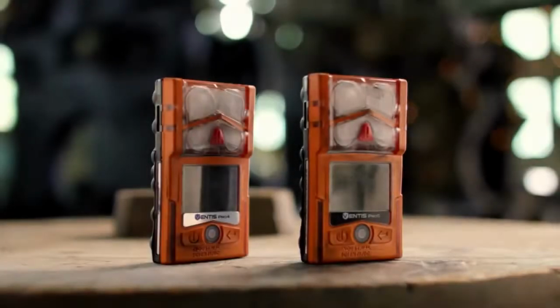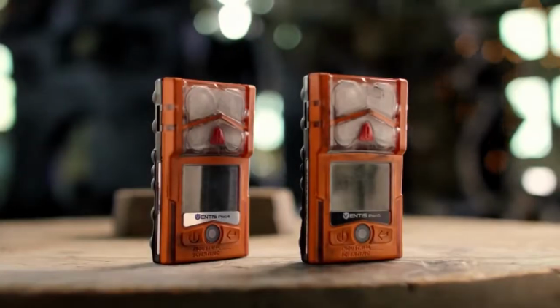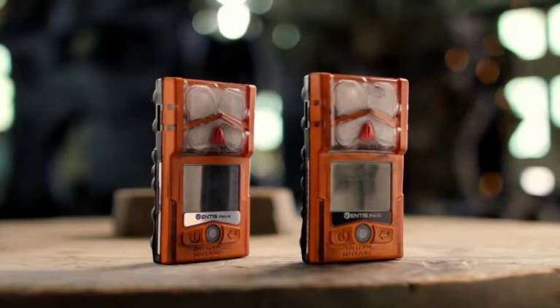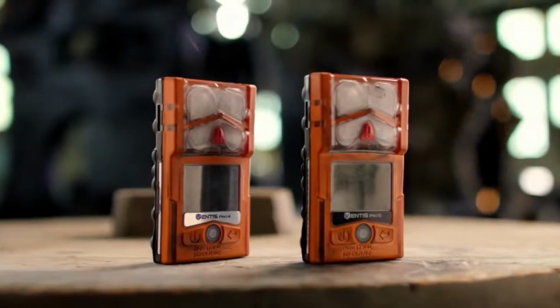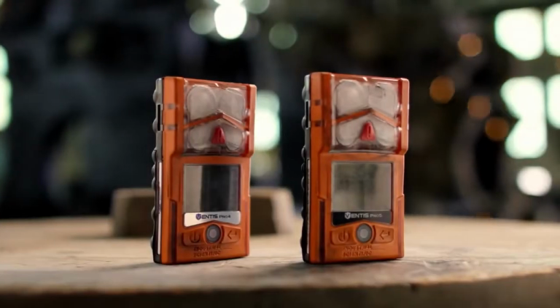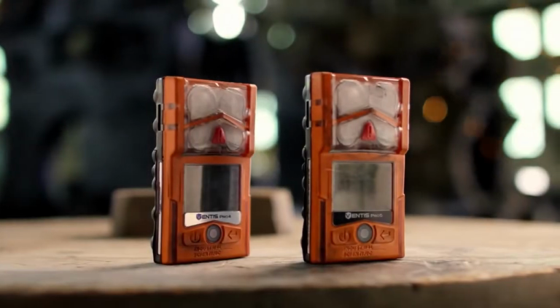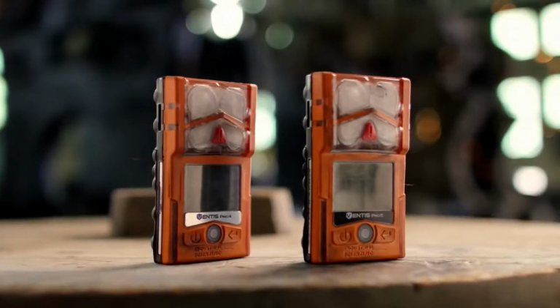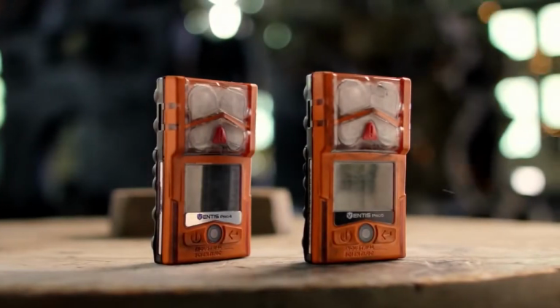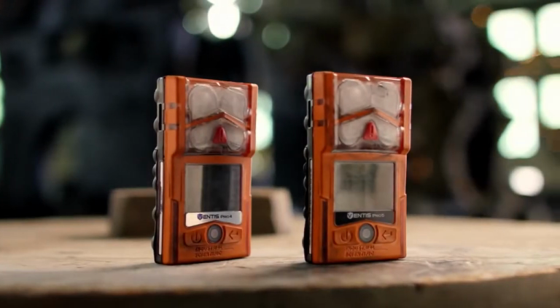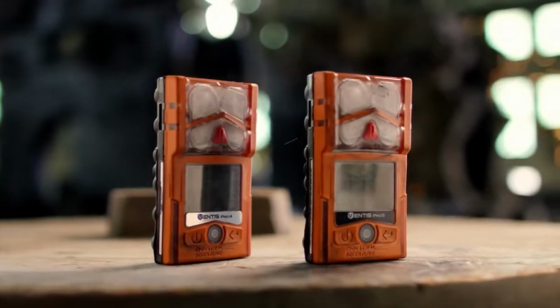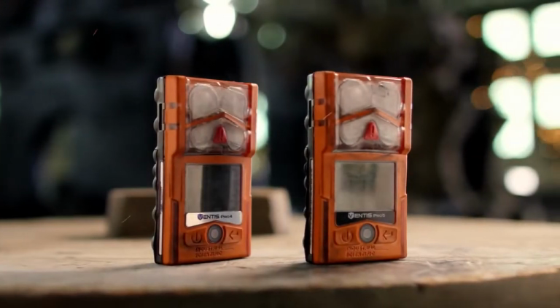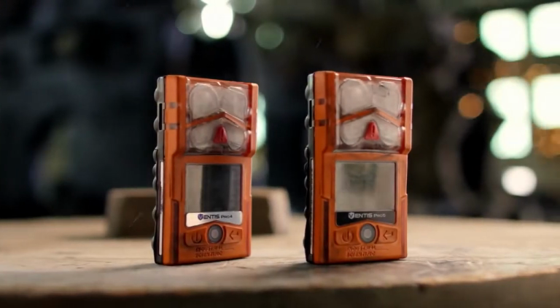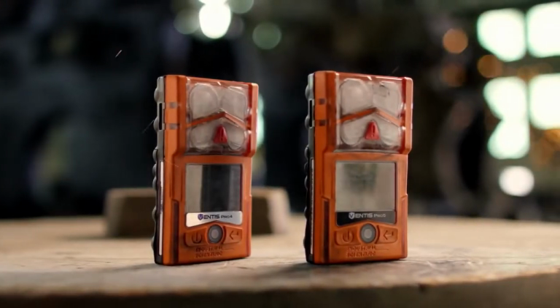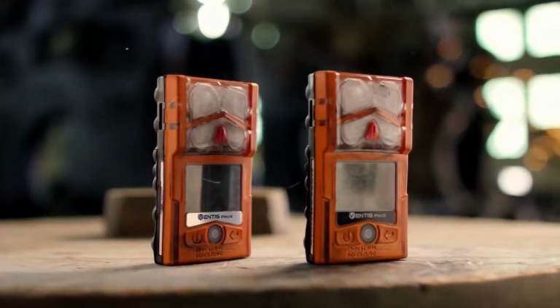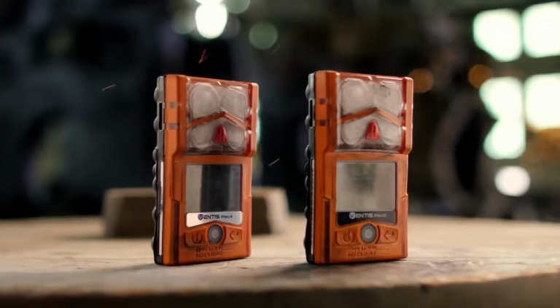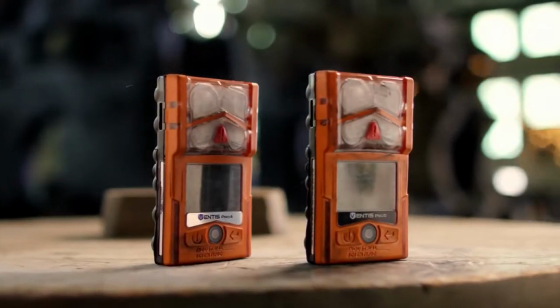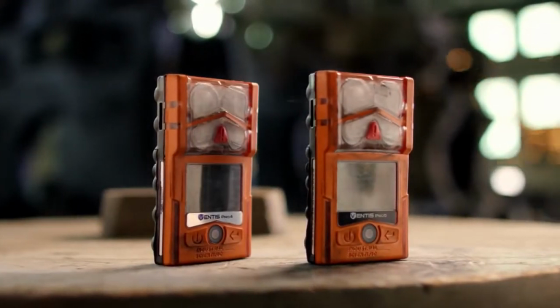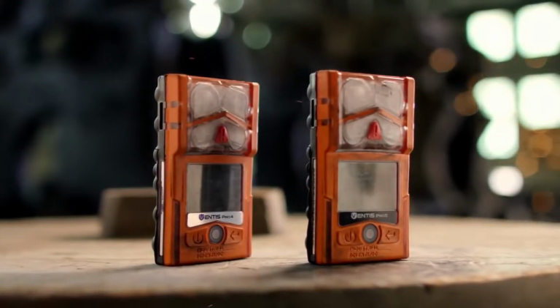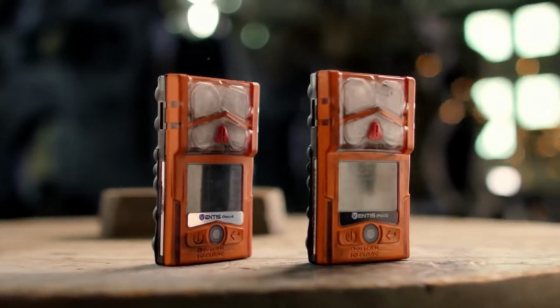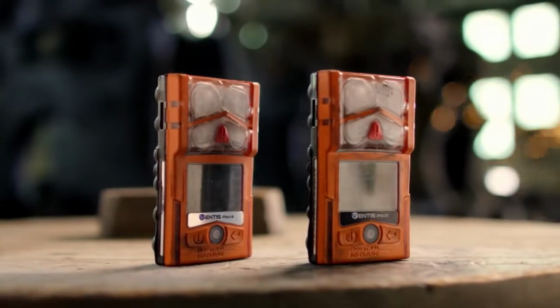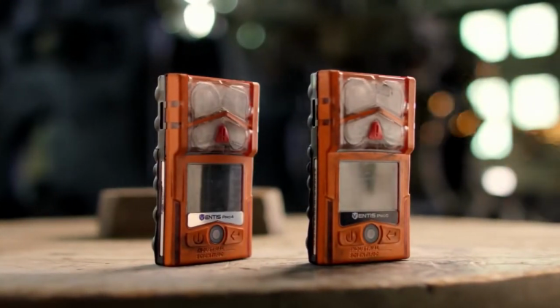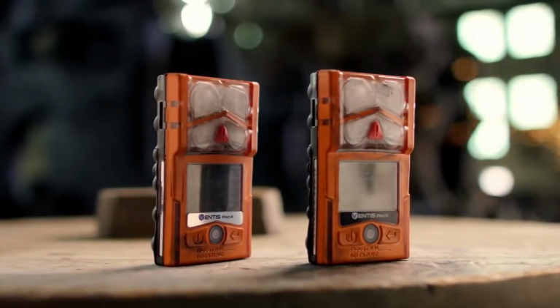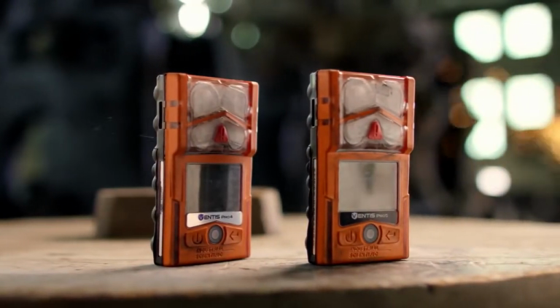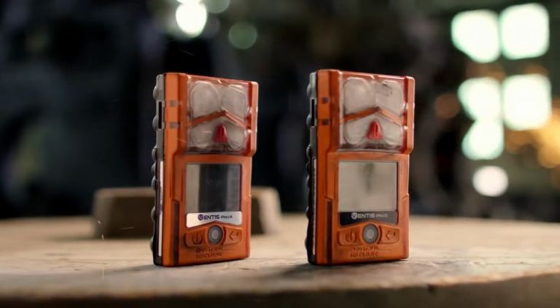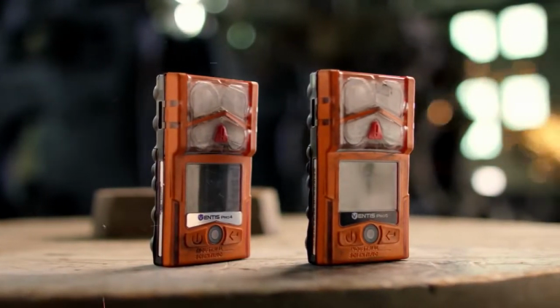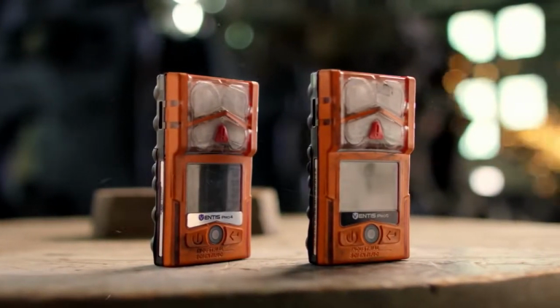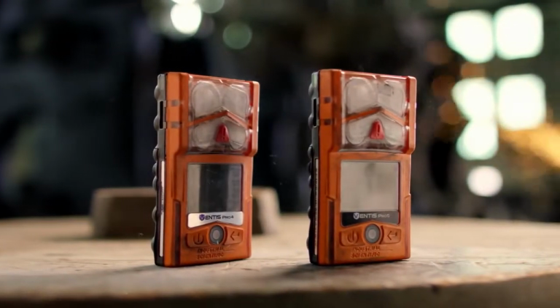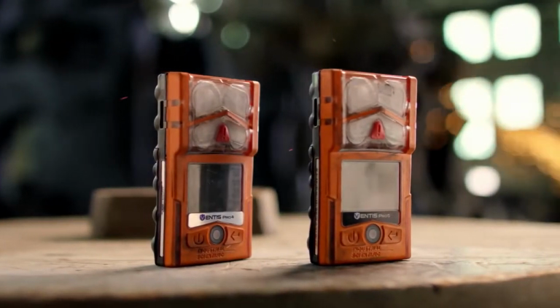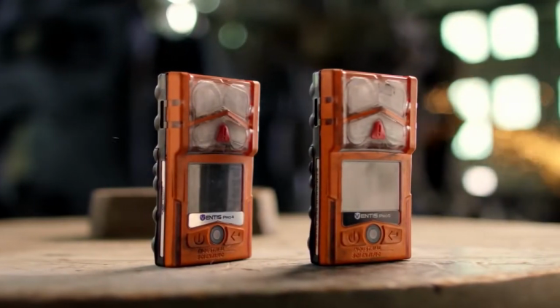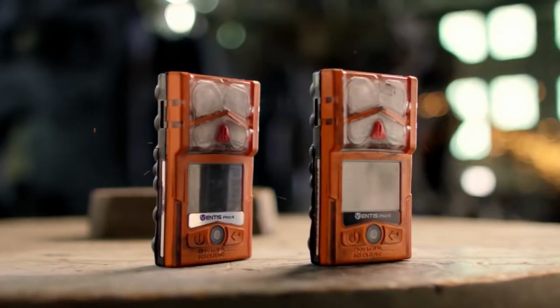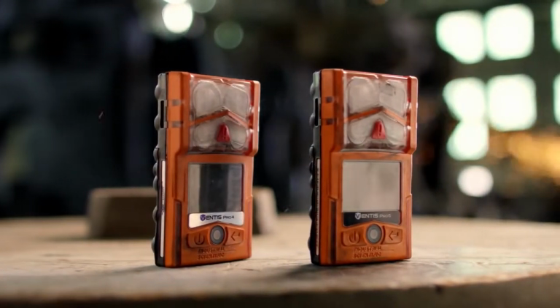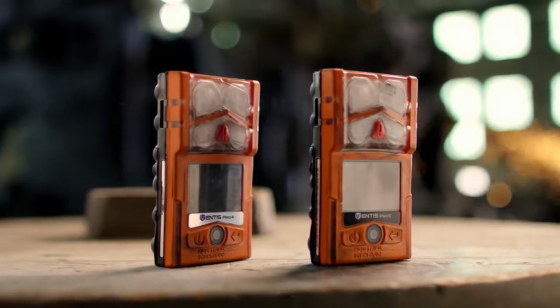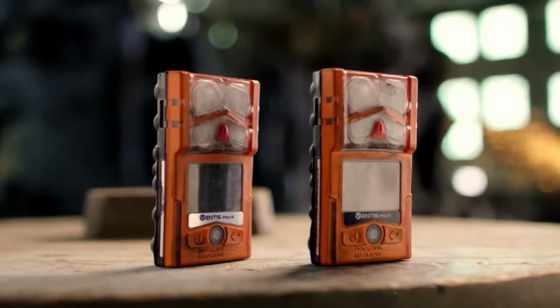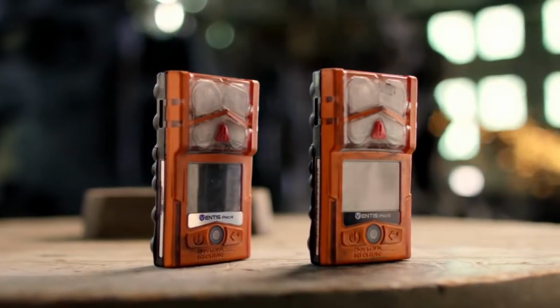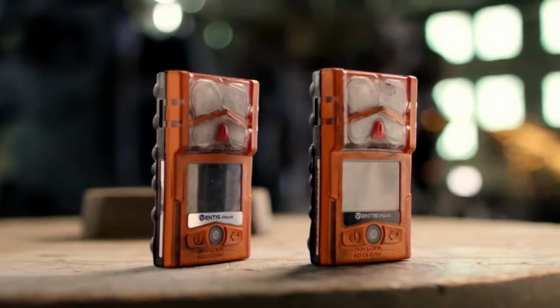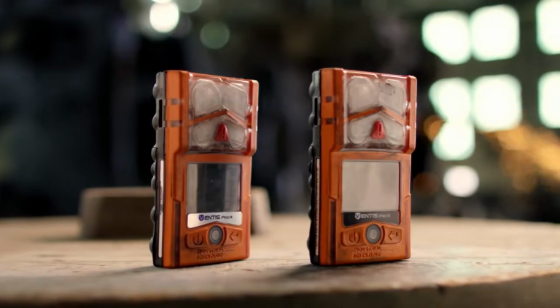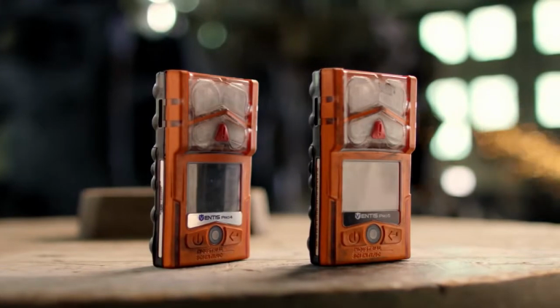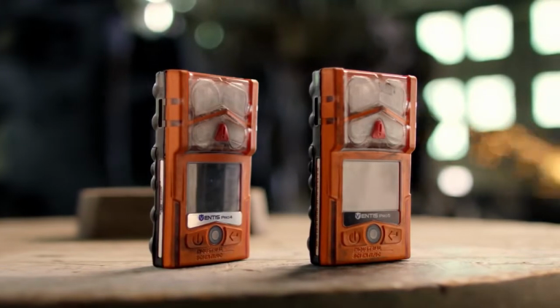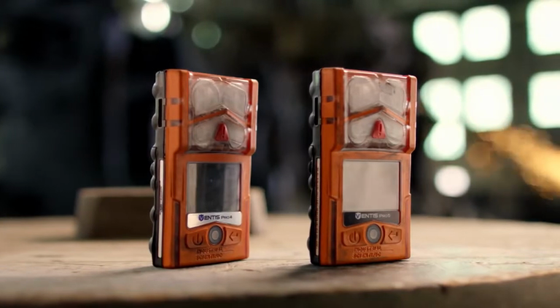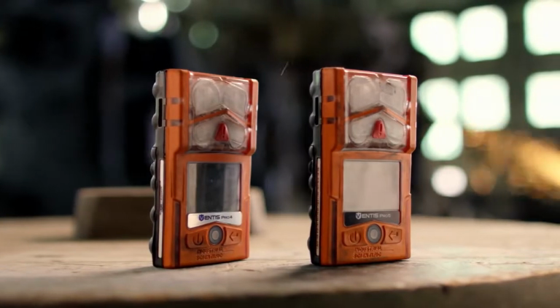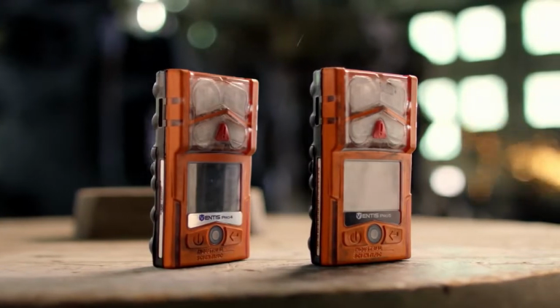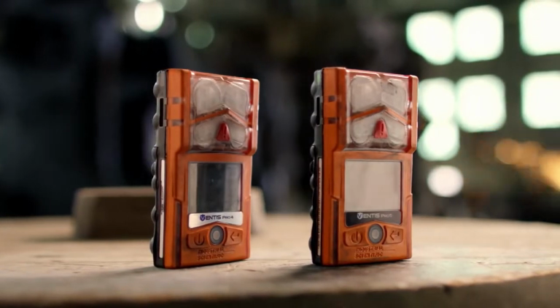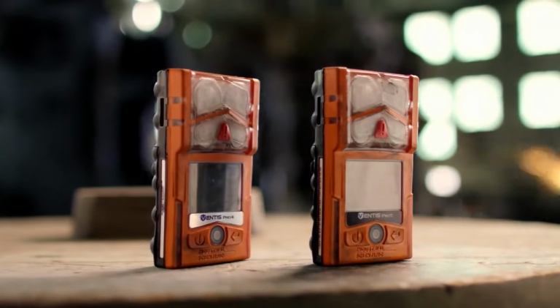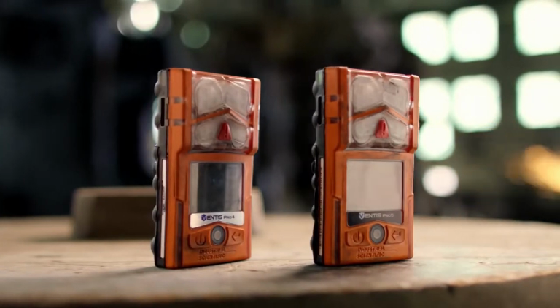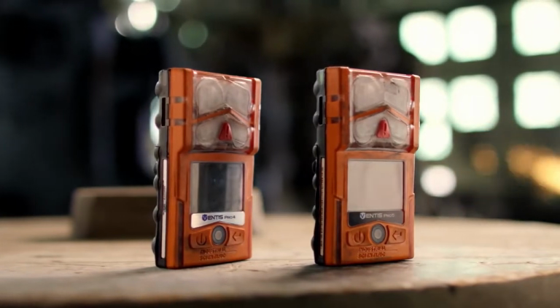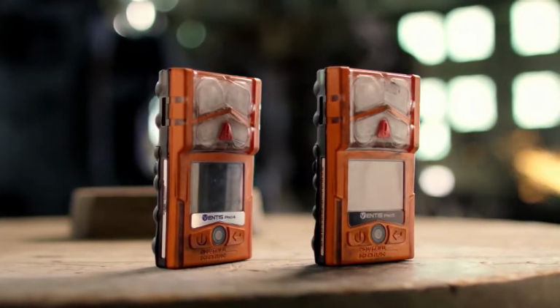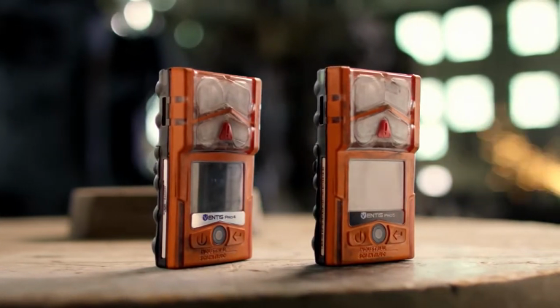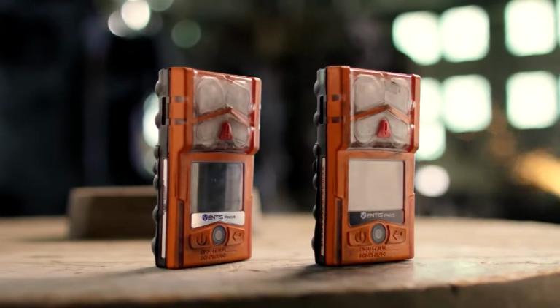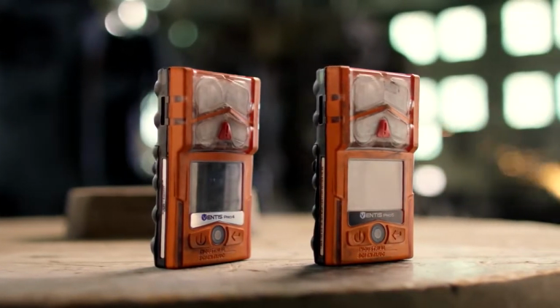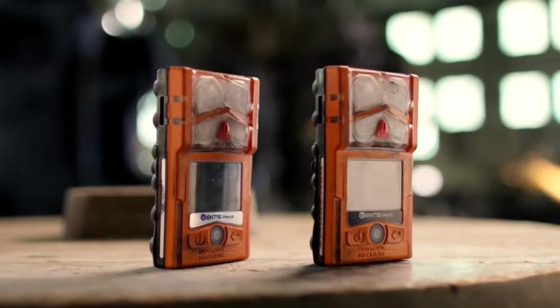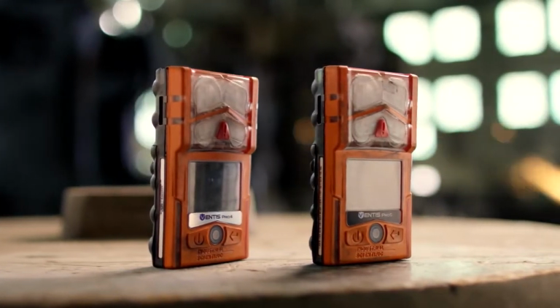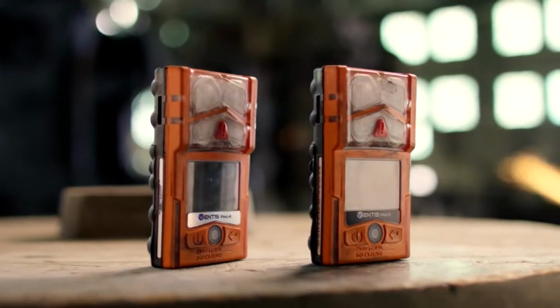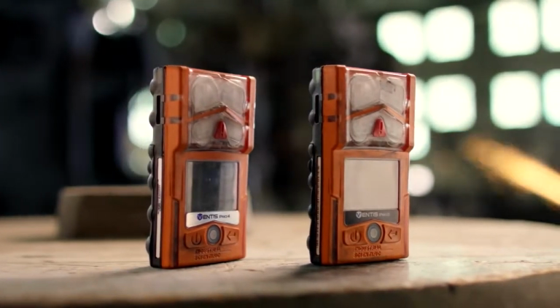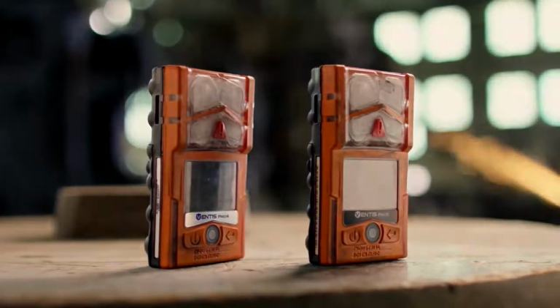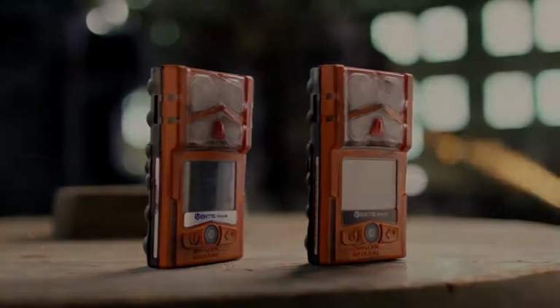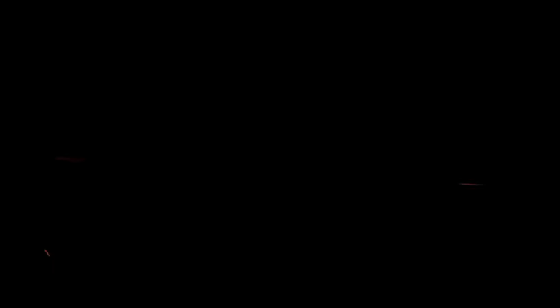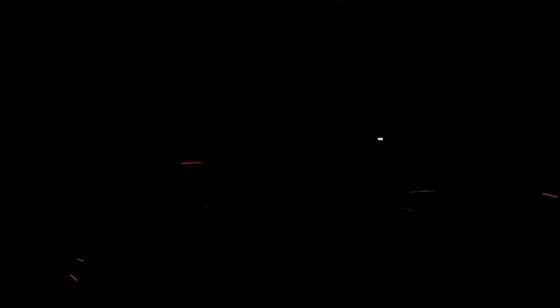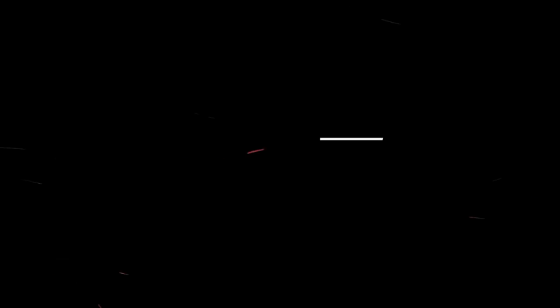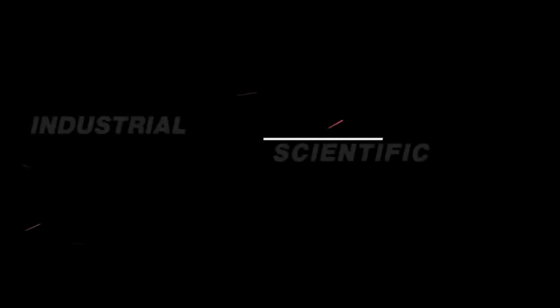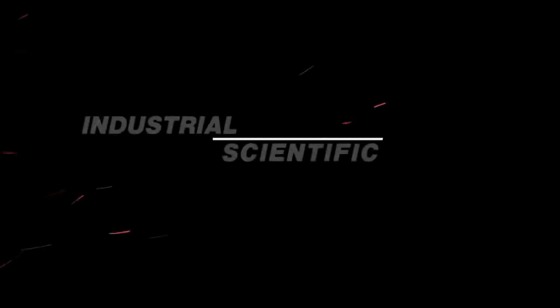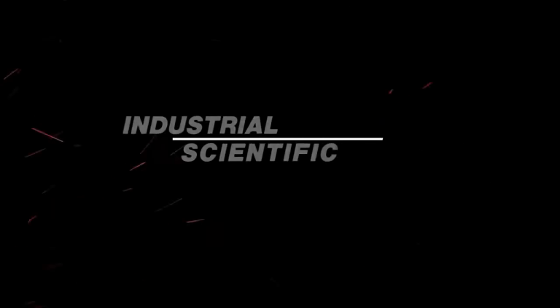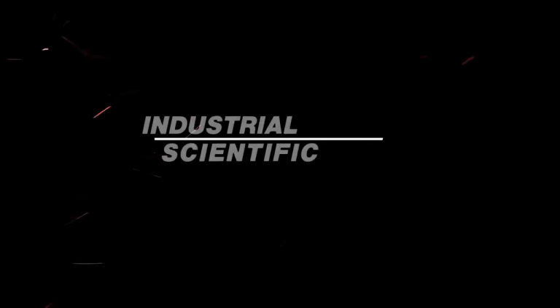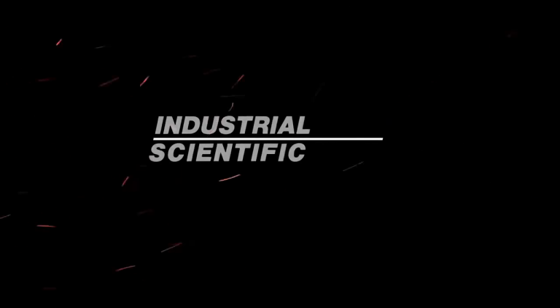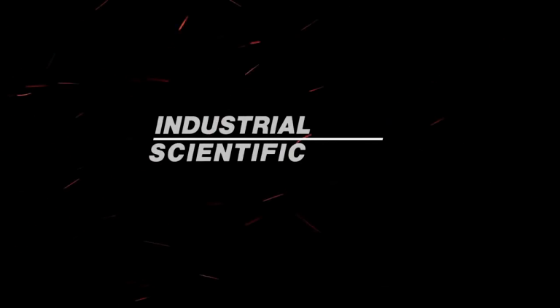Be ready for gas hazards and more with the Ventus Pro Series. Ready for the moment.